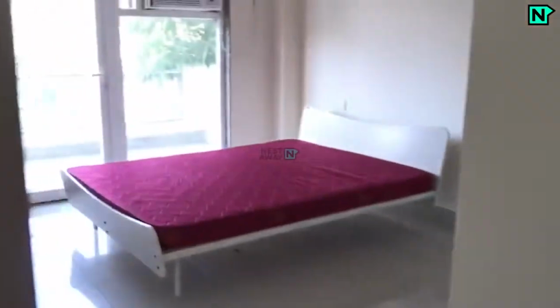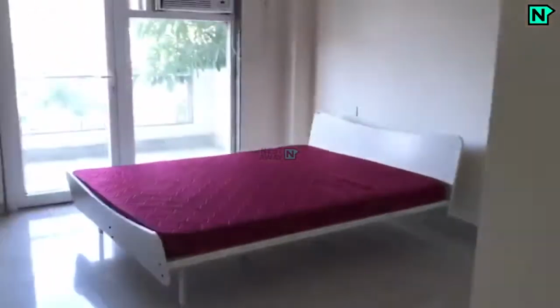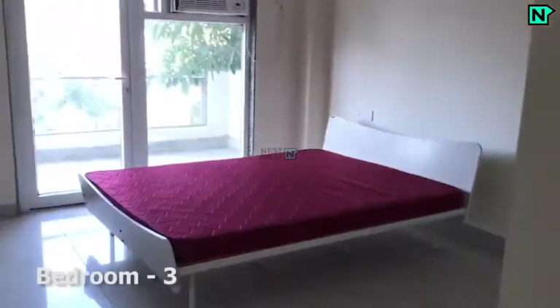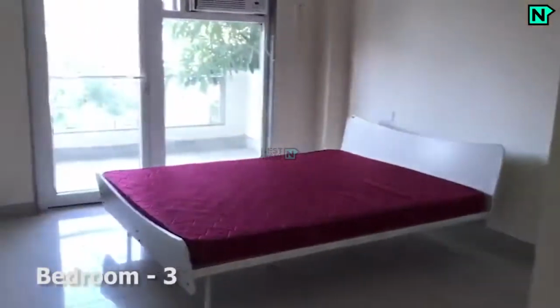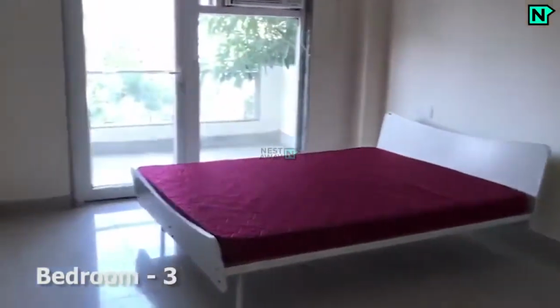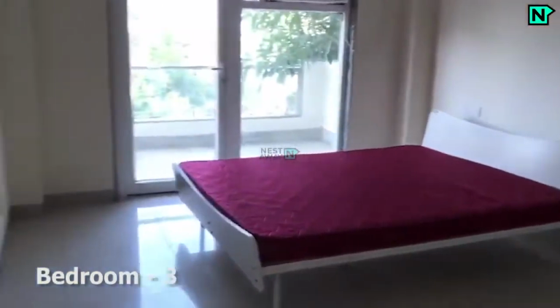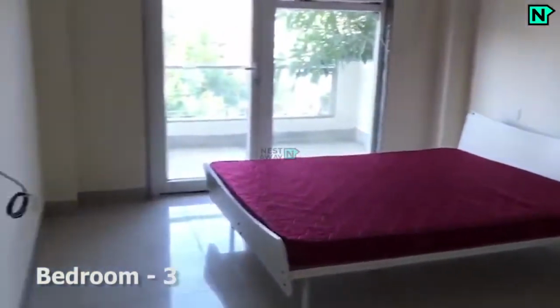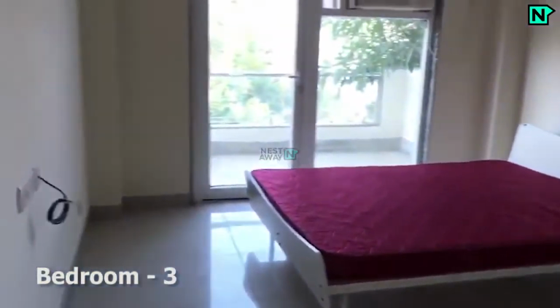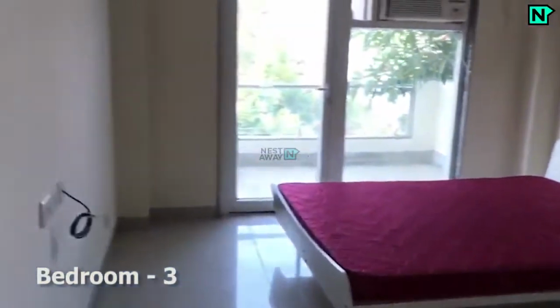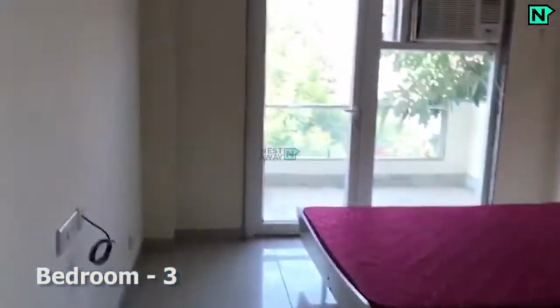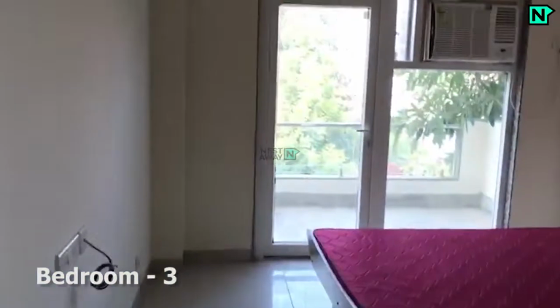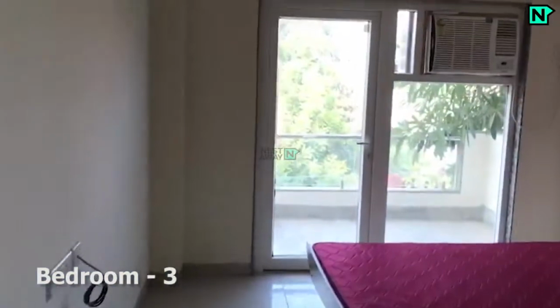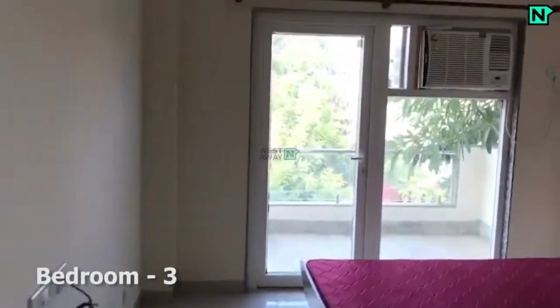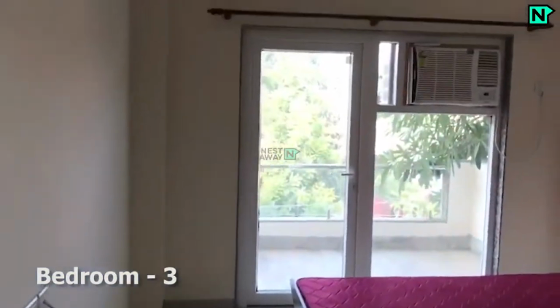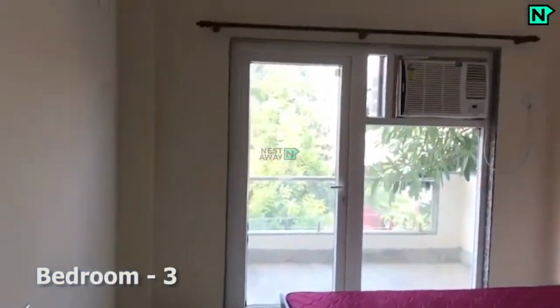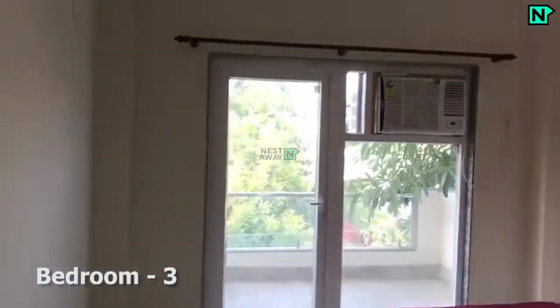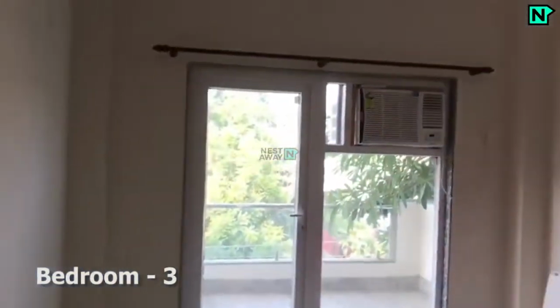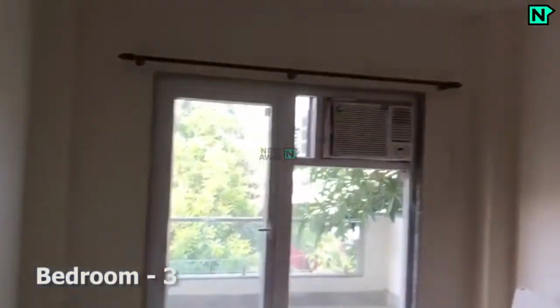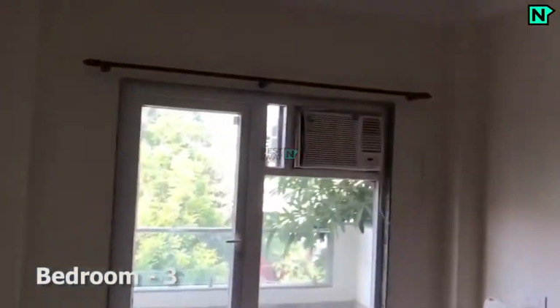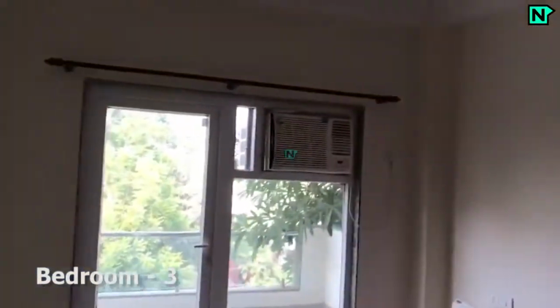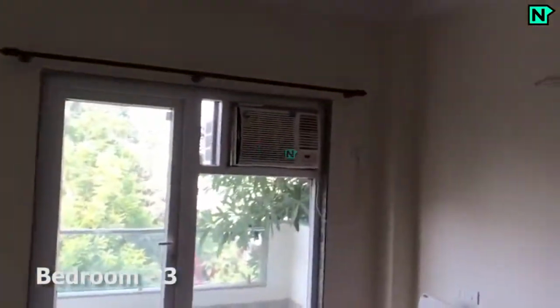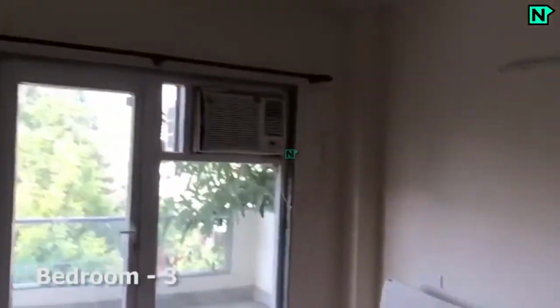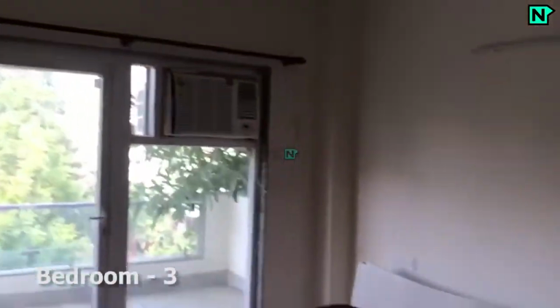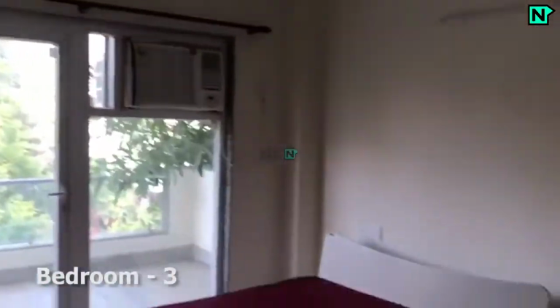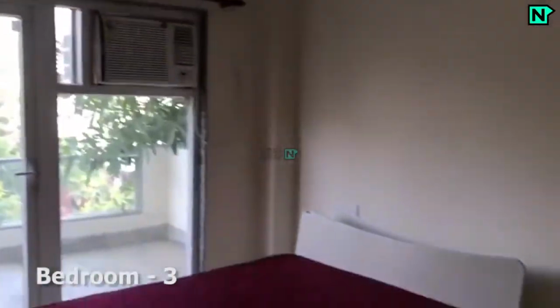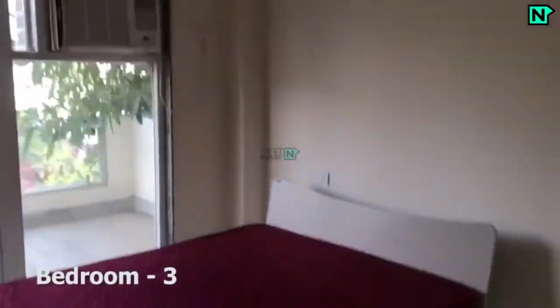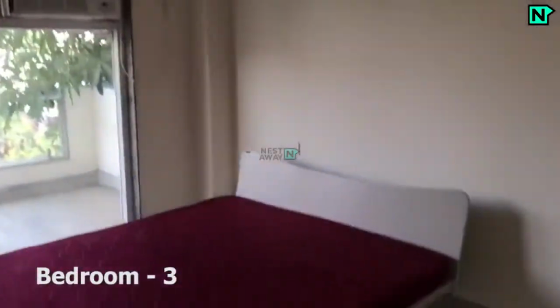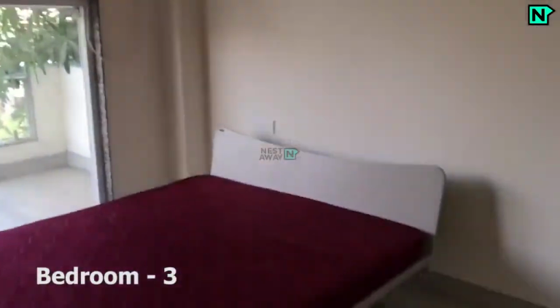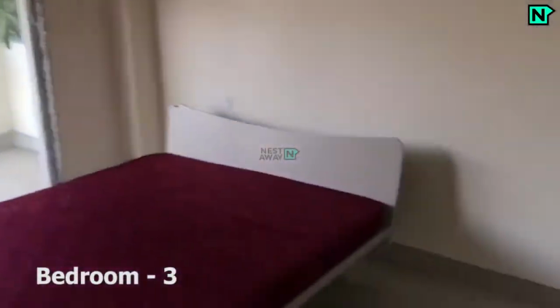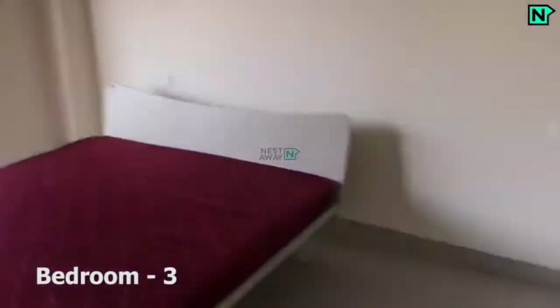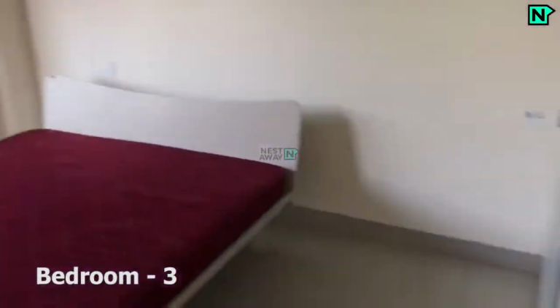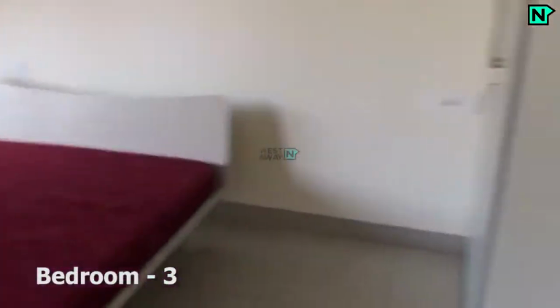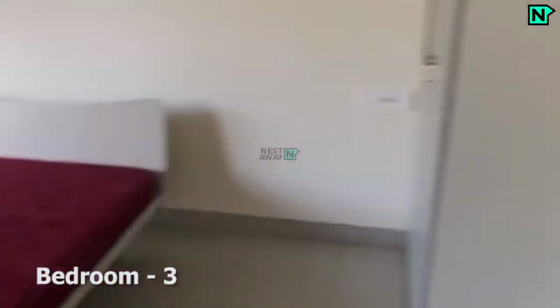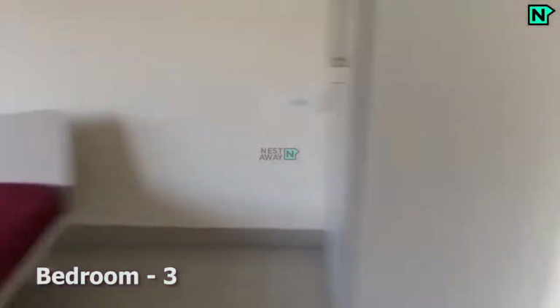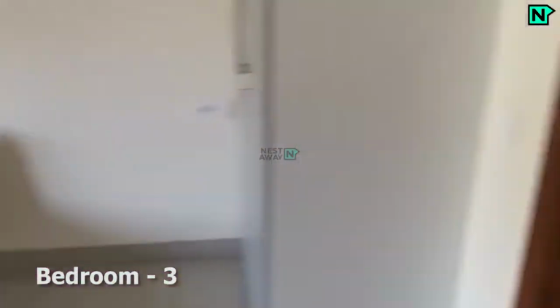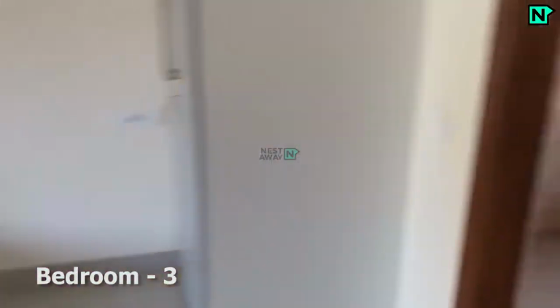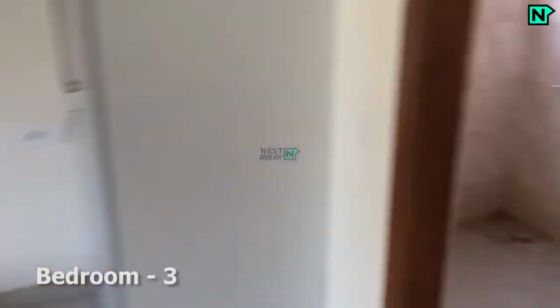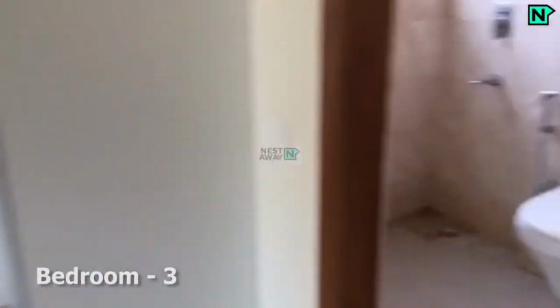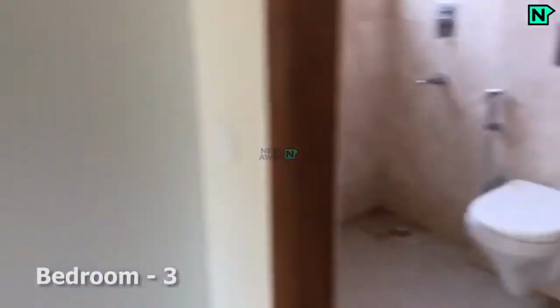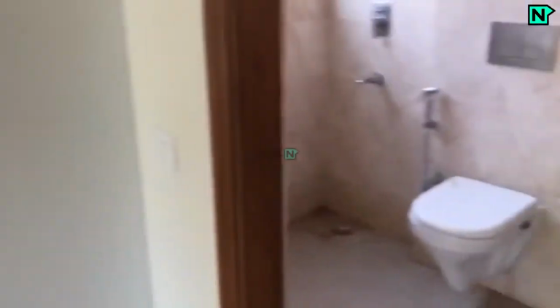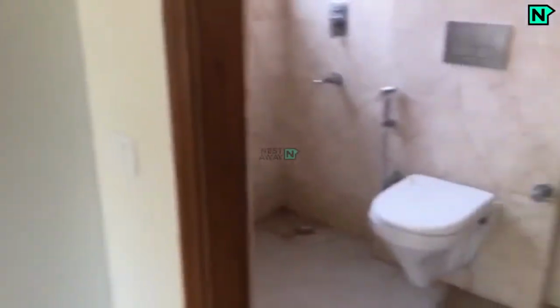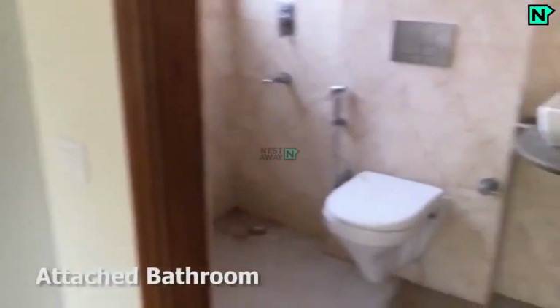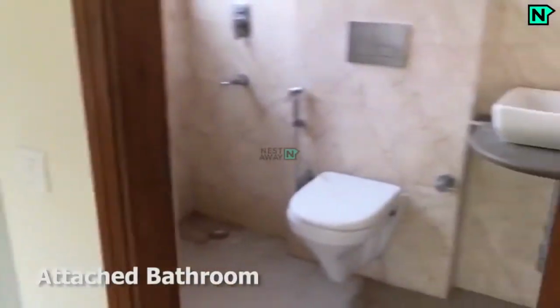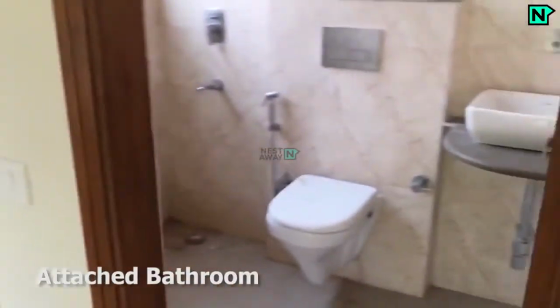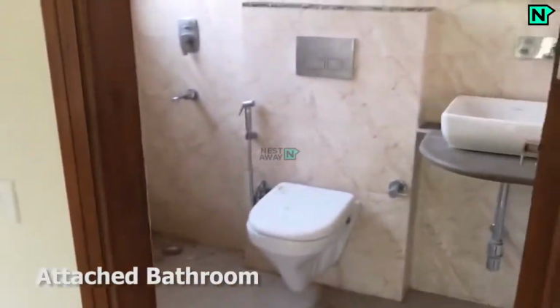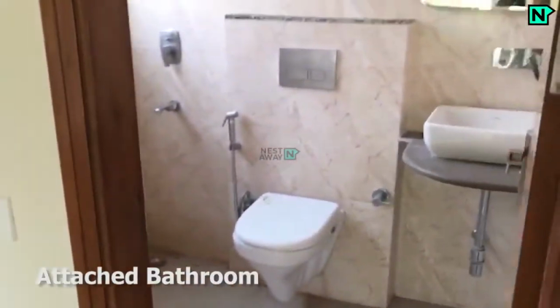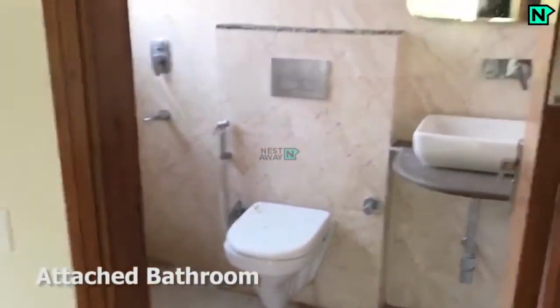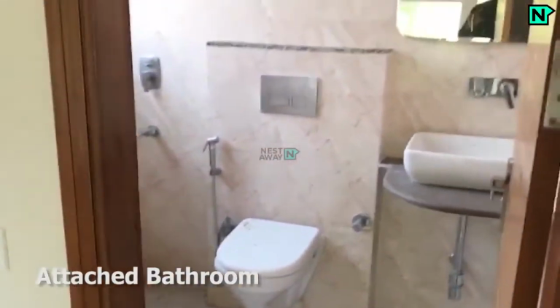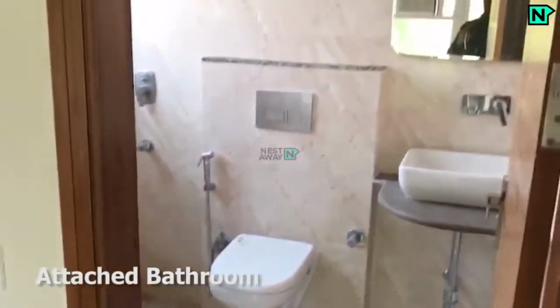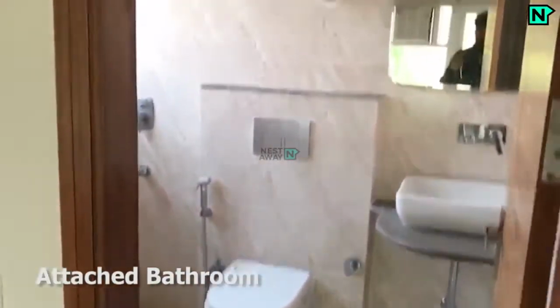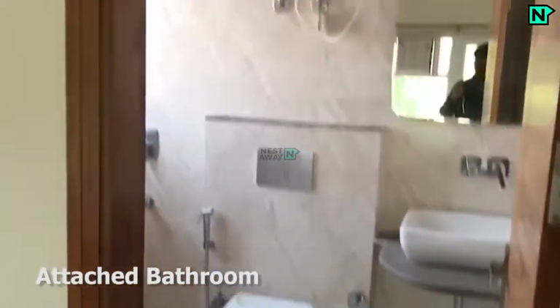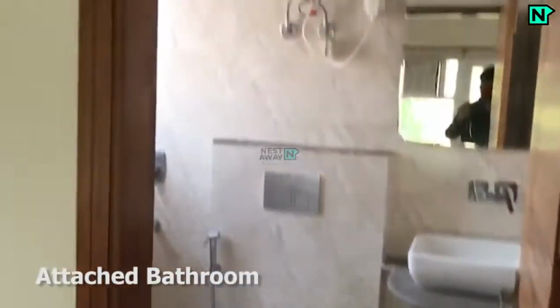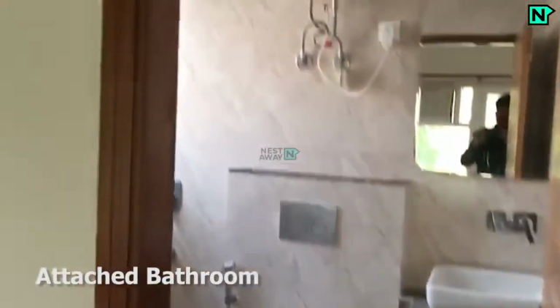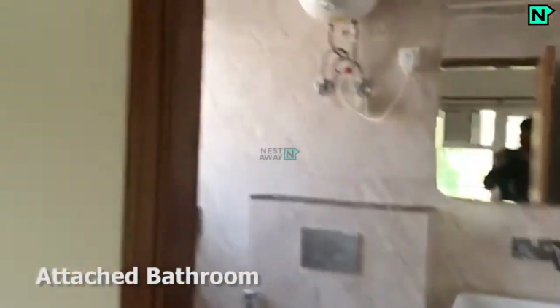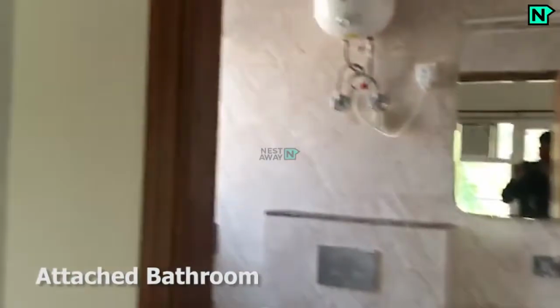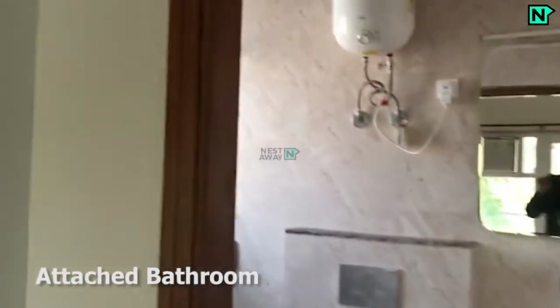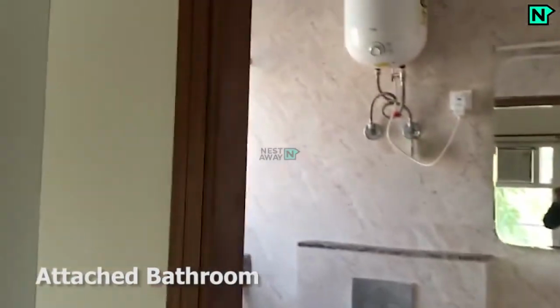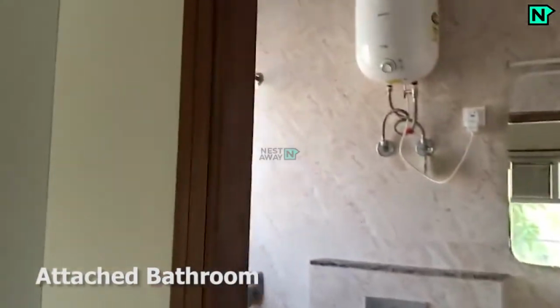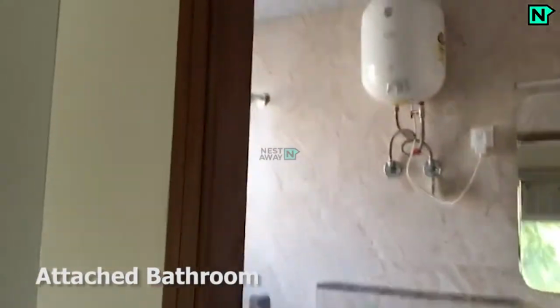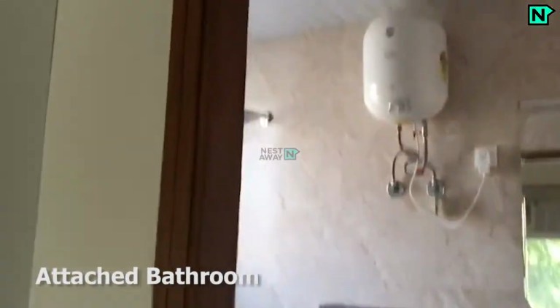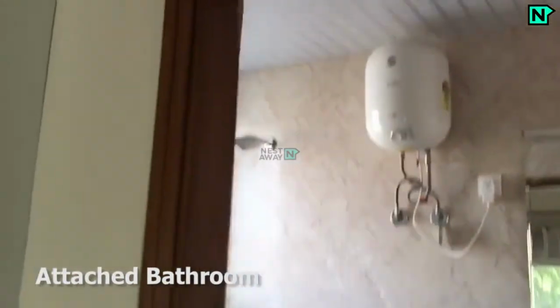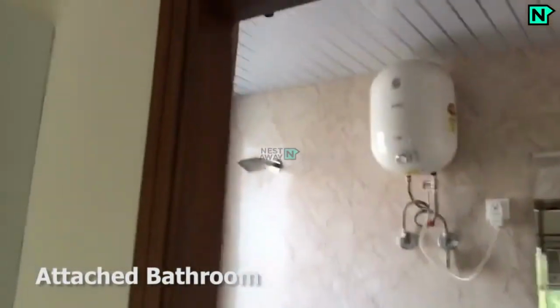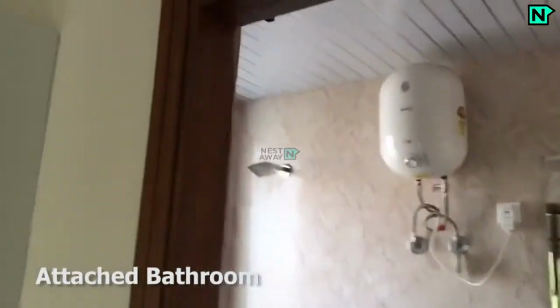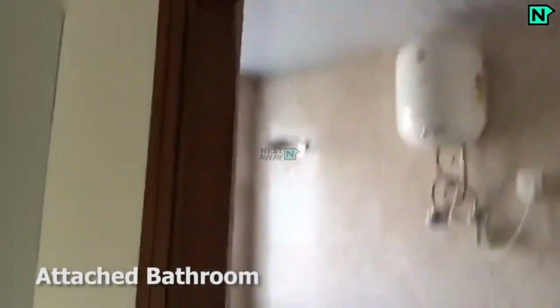This is bedroom three, which comes with cupboards. AC is available. This is the attached bathroom, which comes with a Western type toilet.